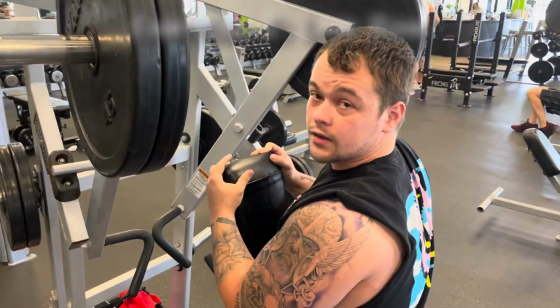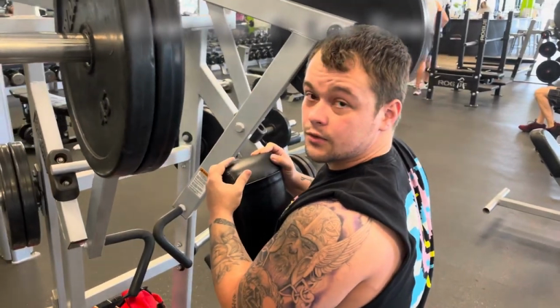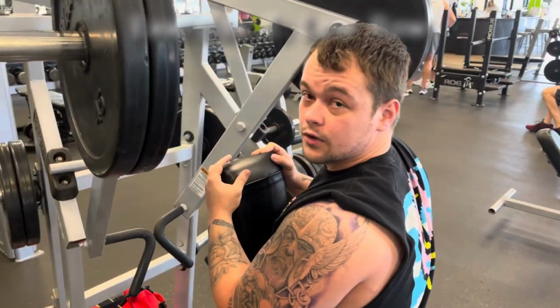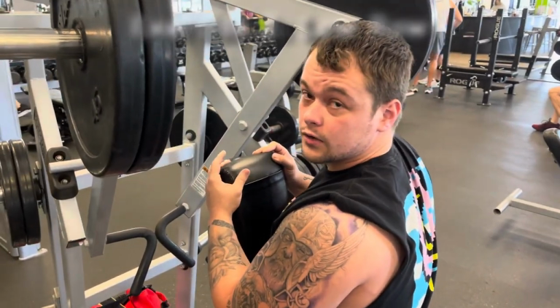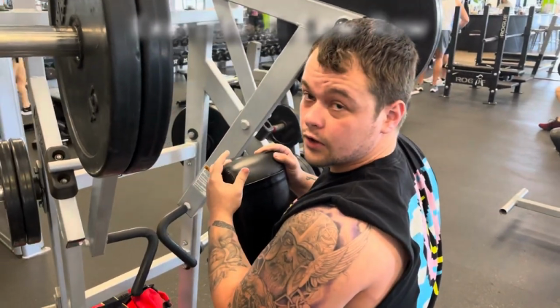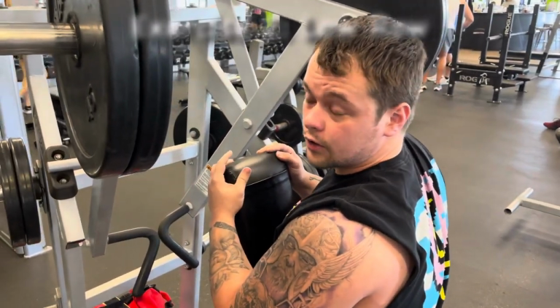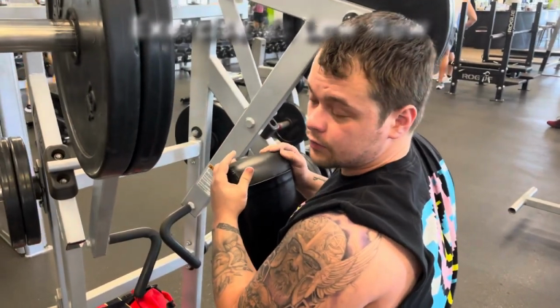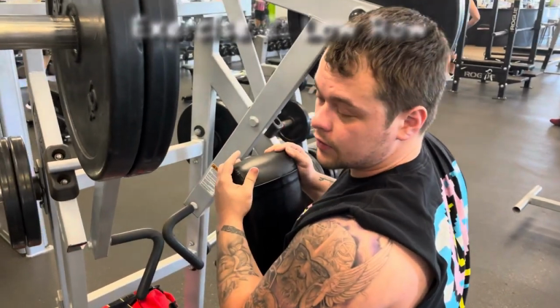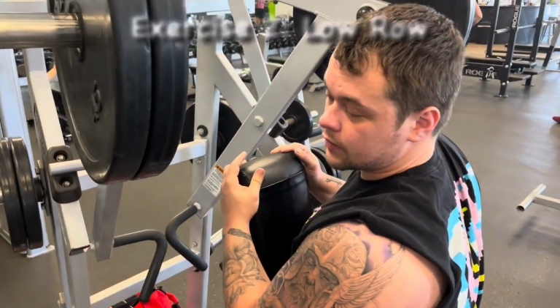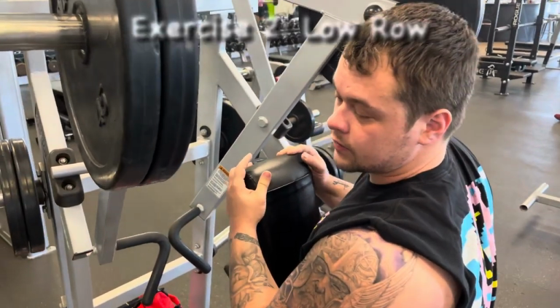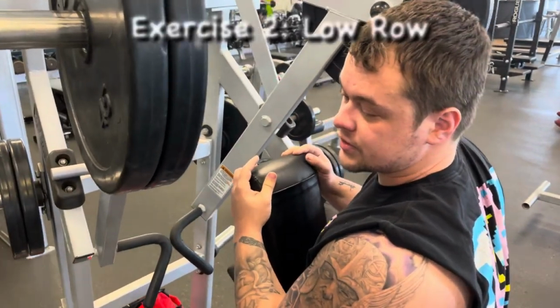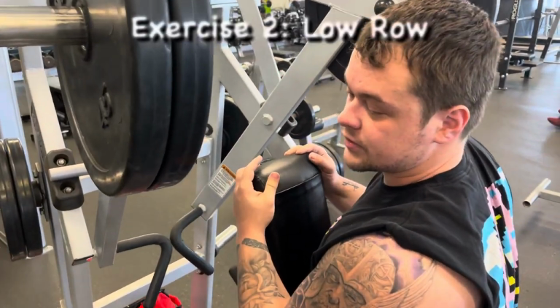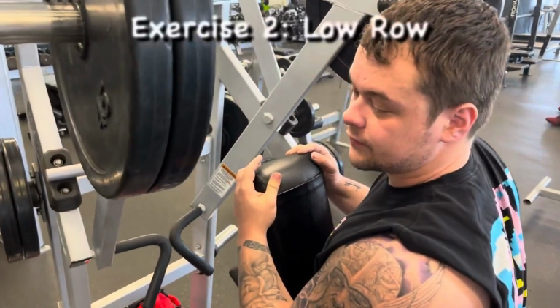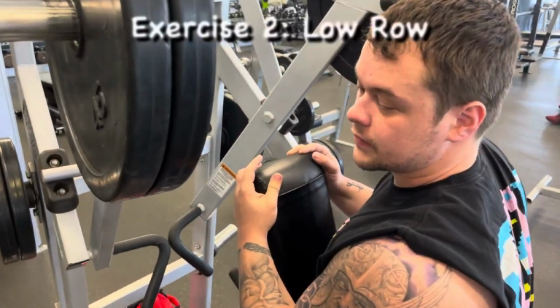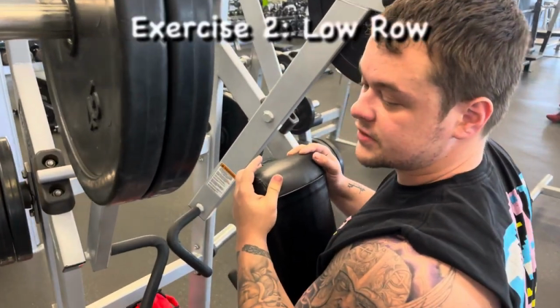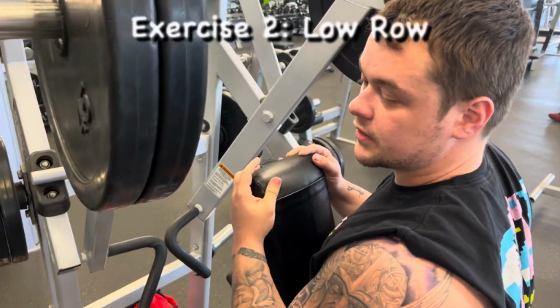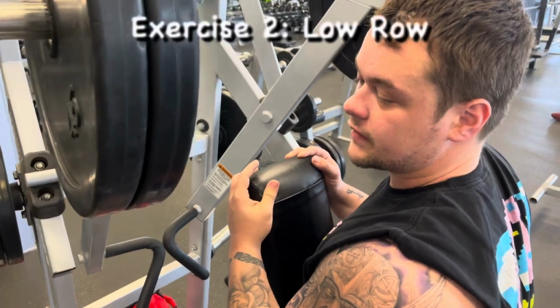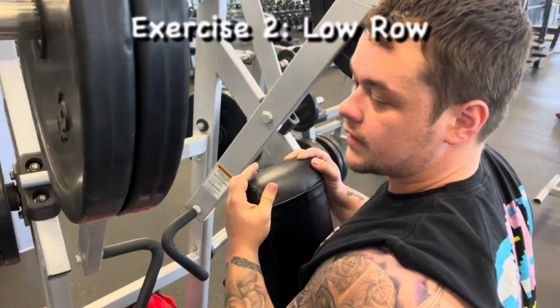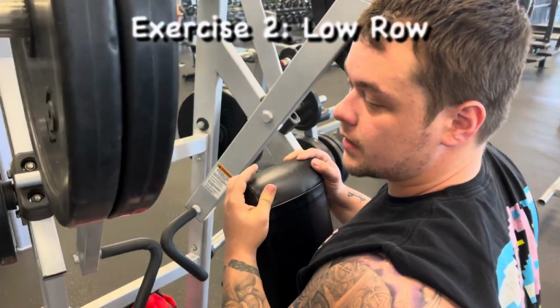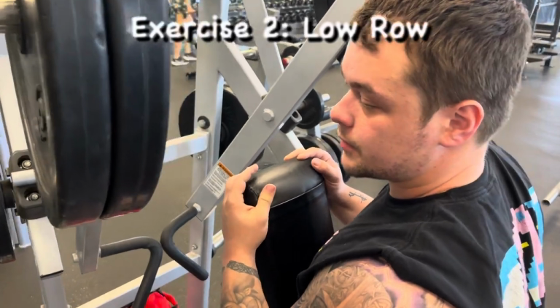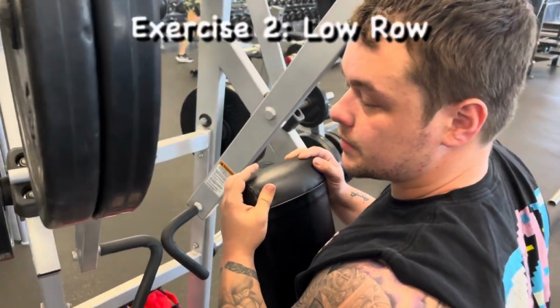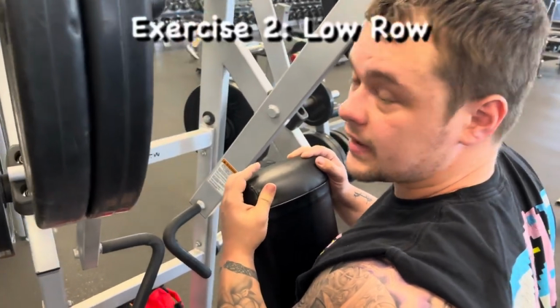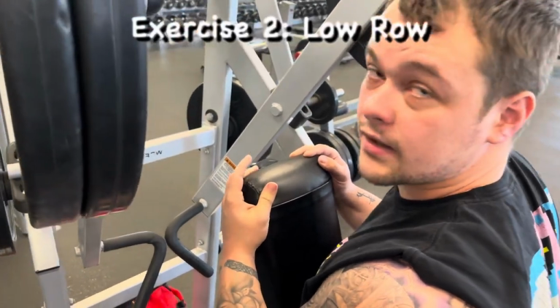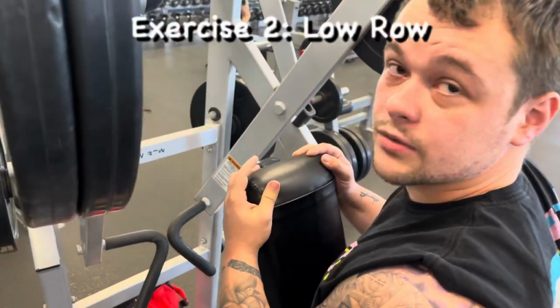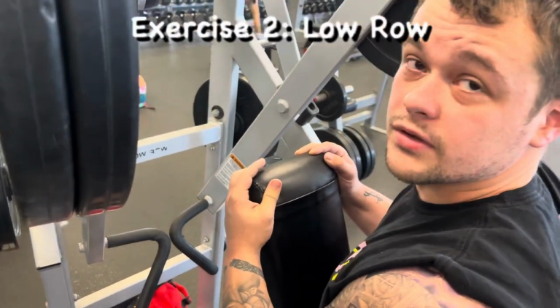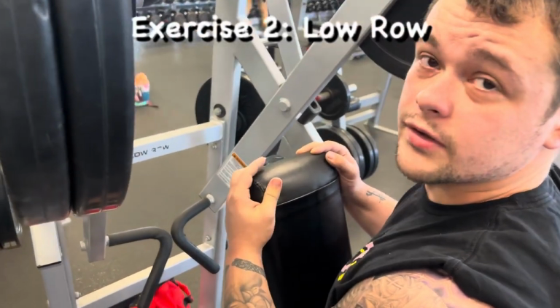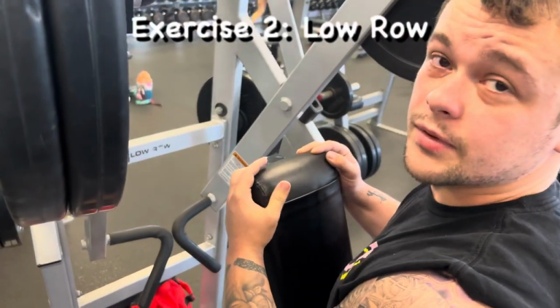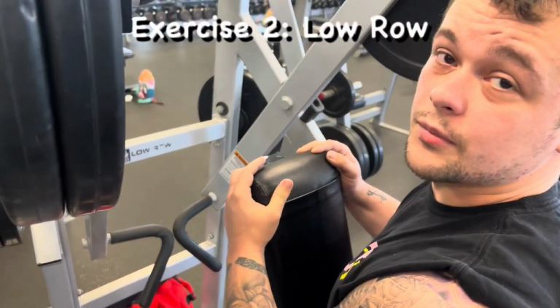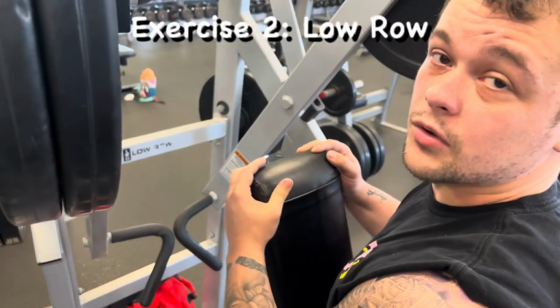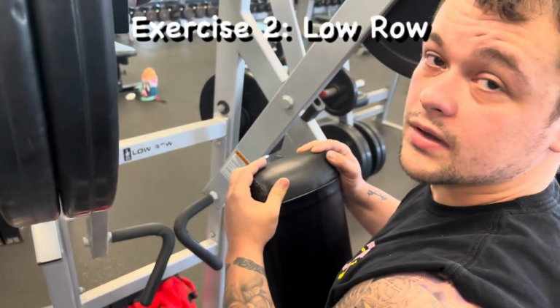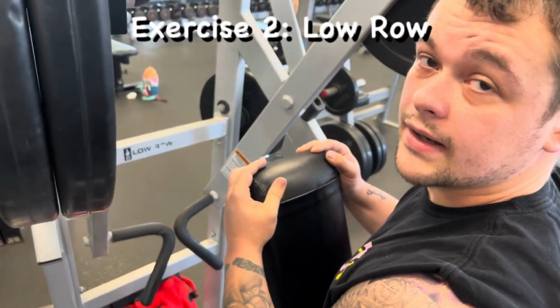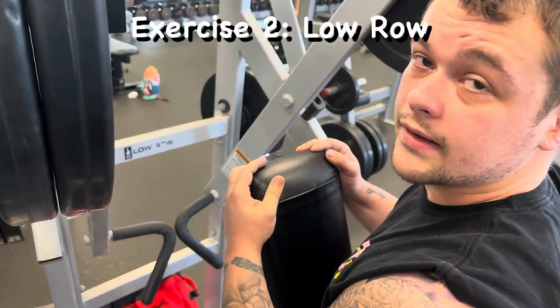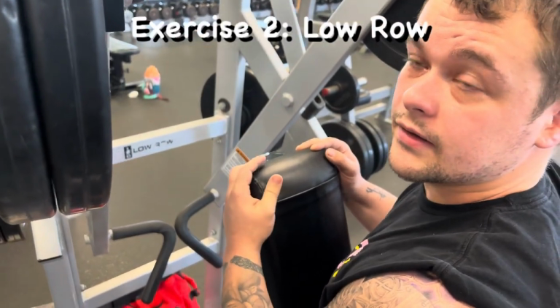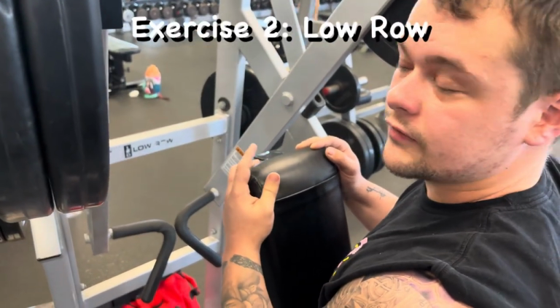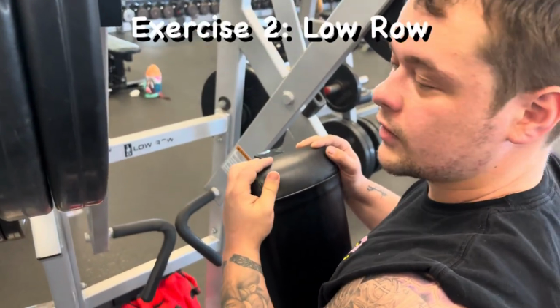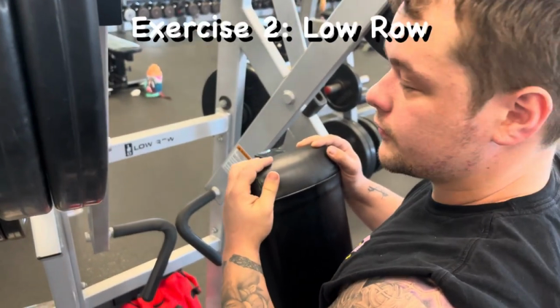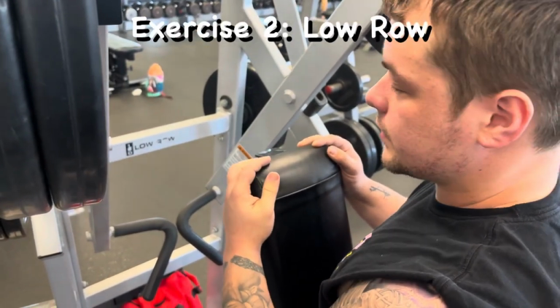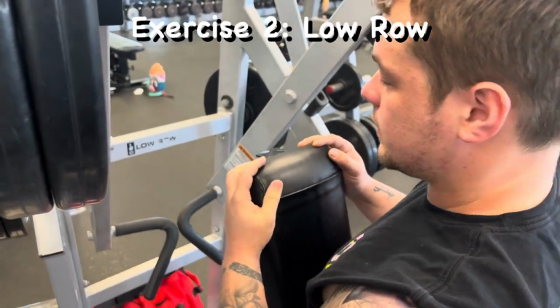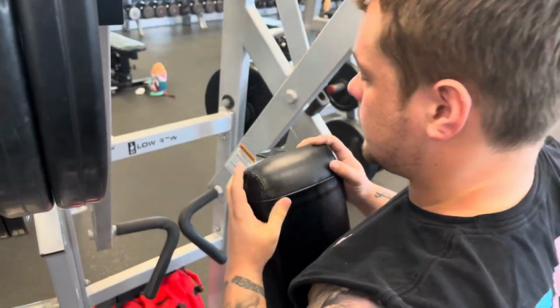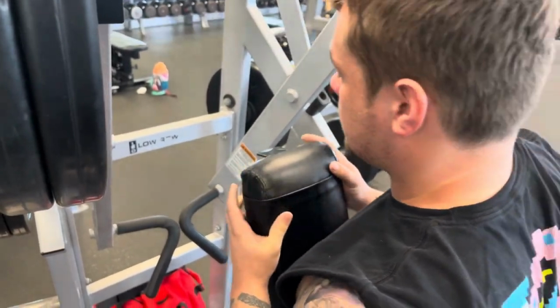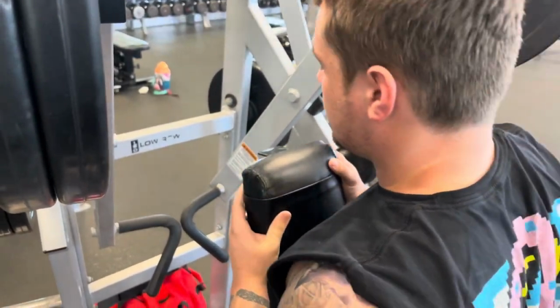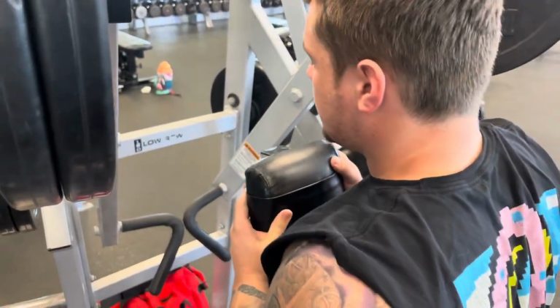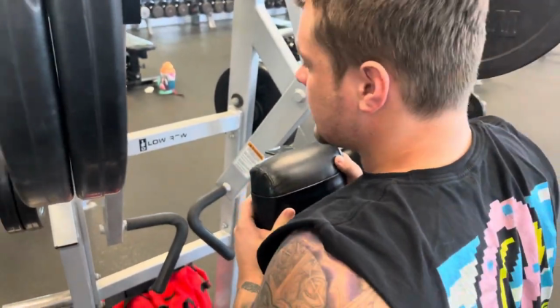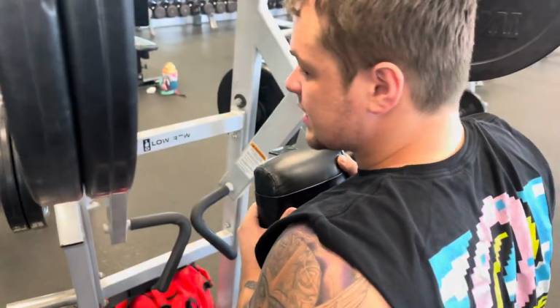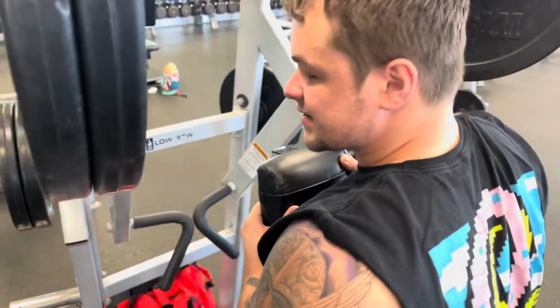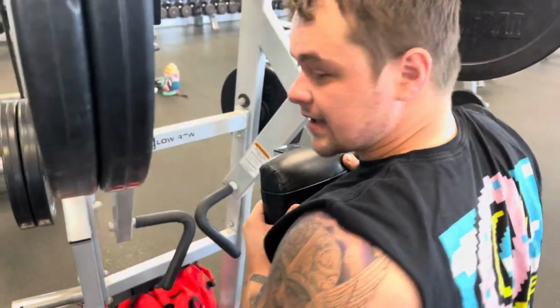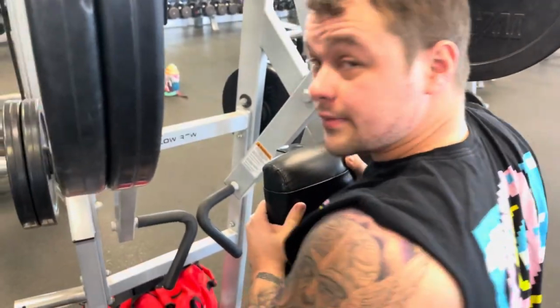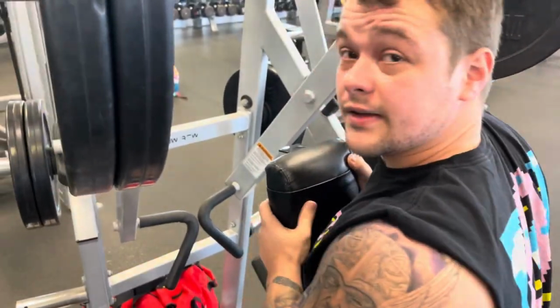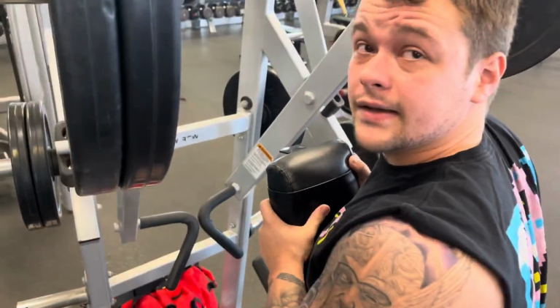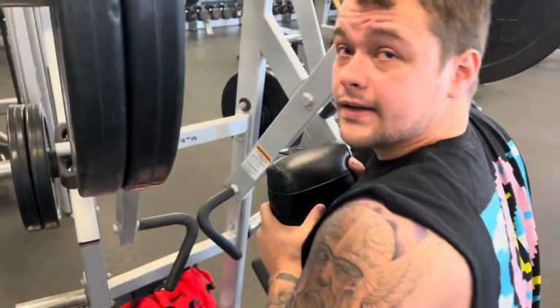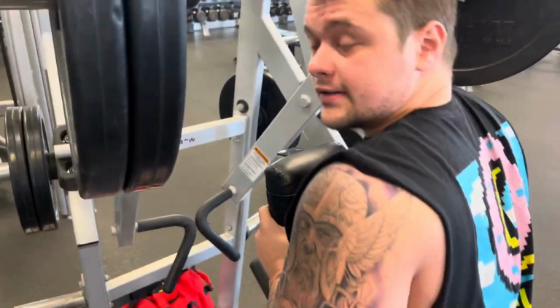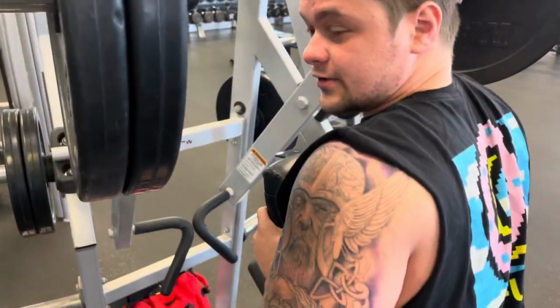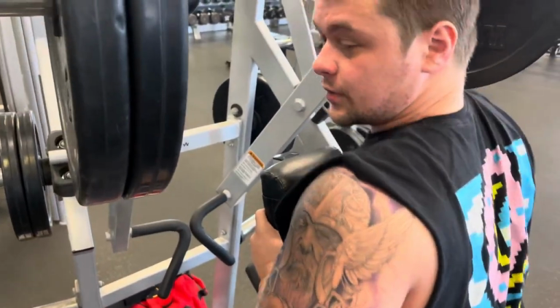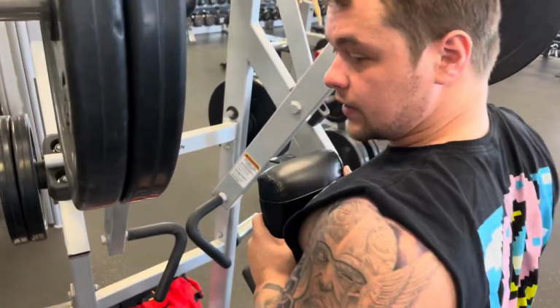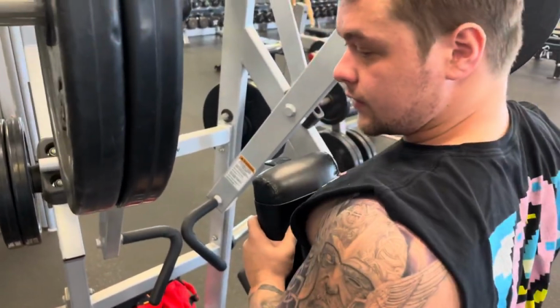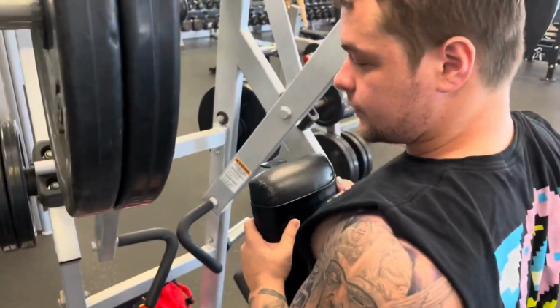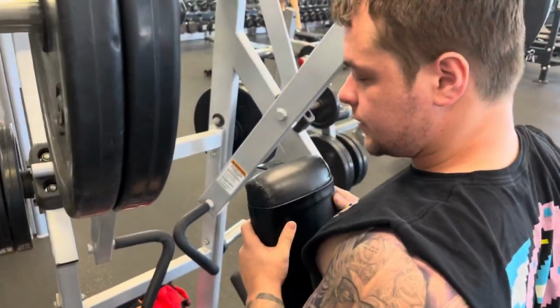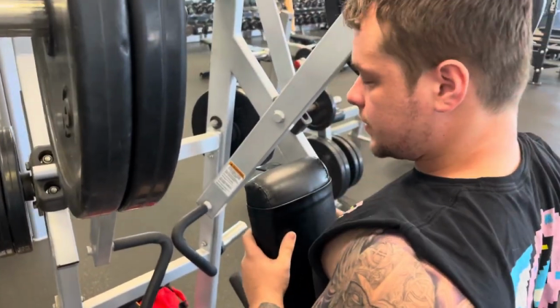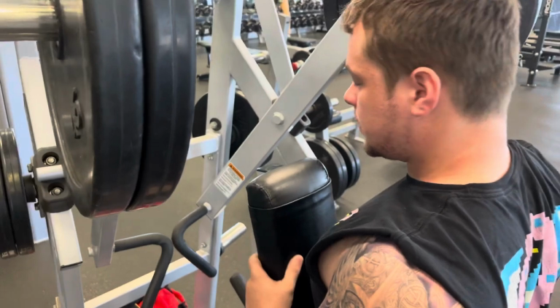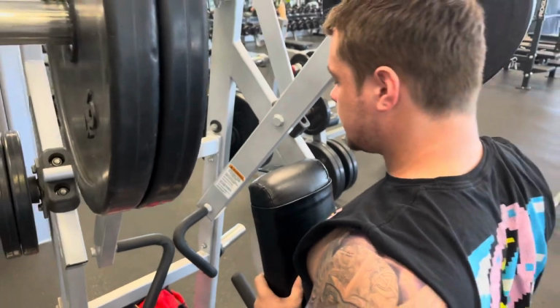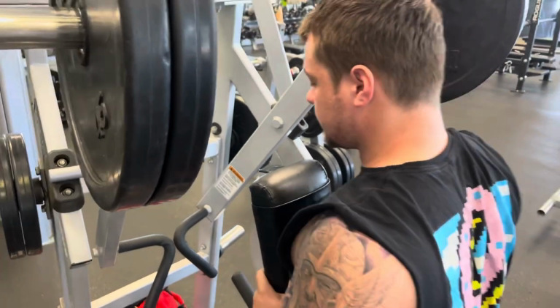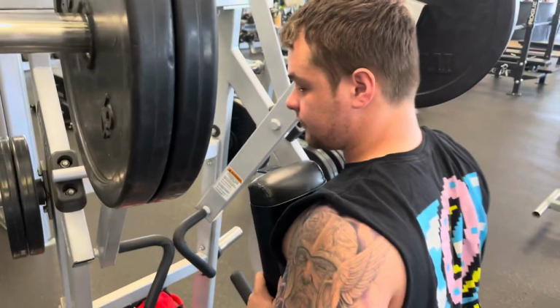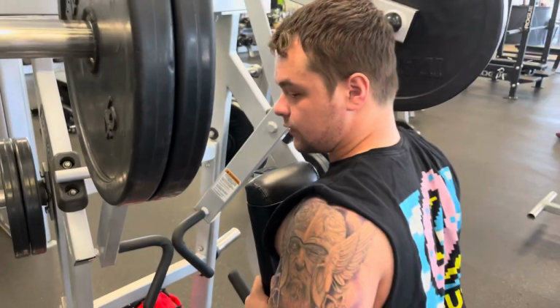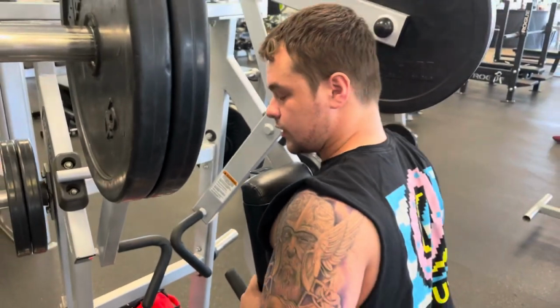Now we're on low row, still focusing on that upper back with a little bit more lat involvement. Same thing, 8 to 12. Good form.